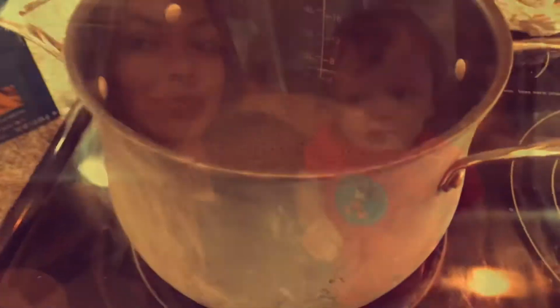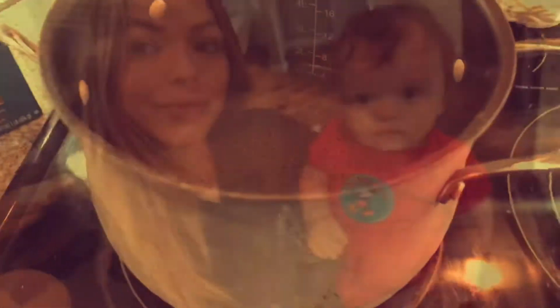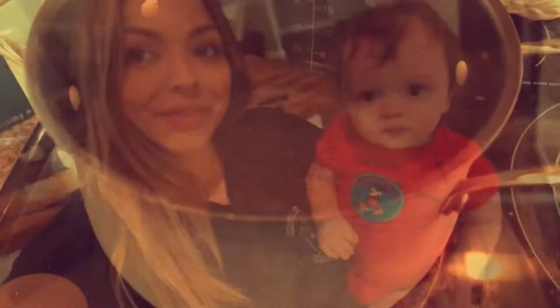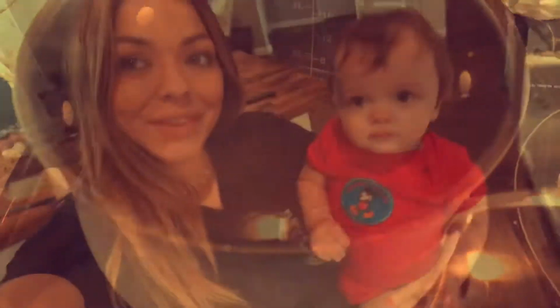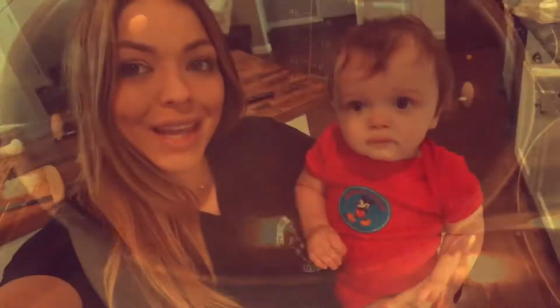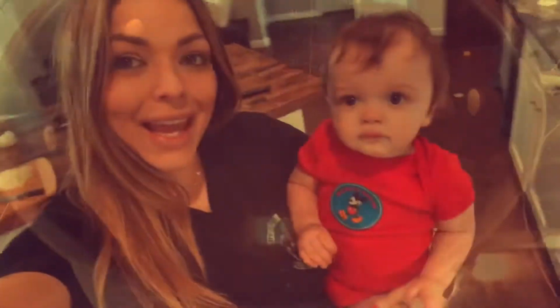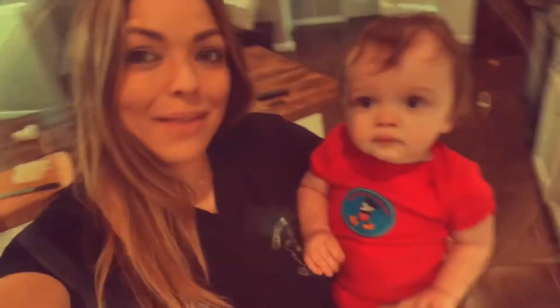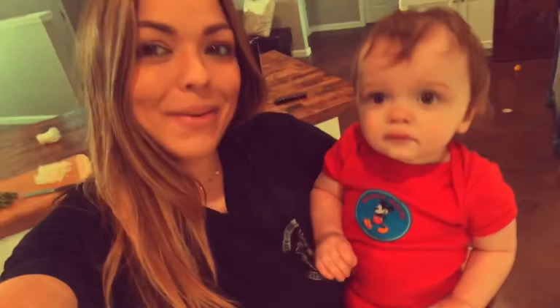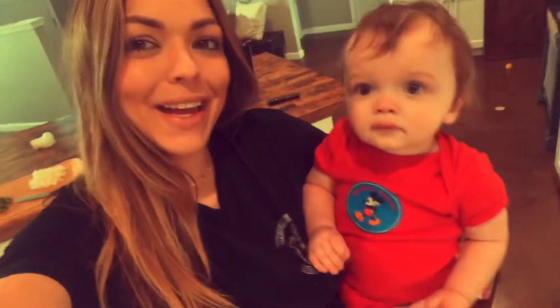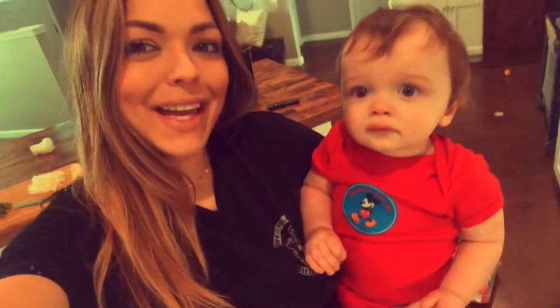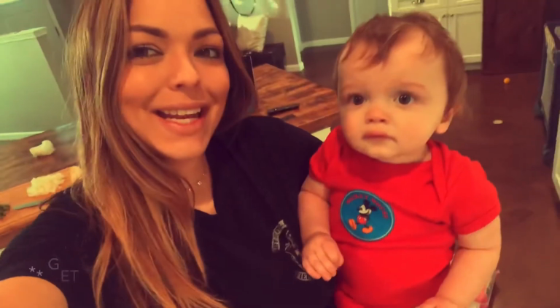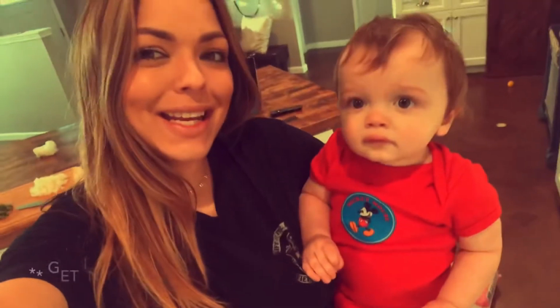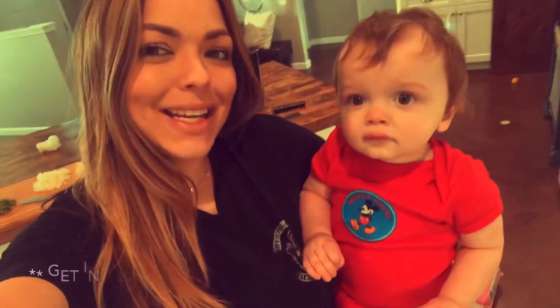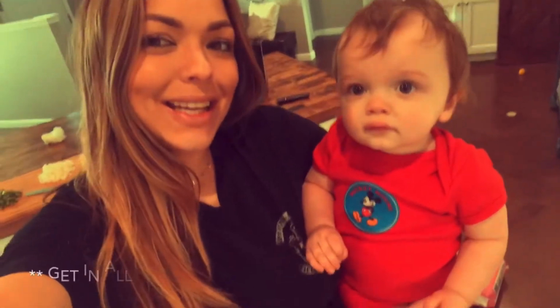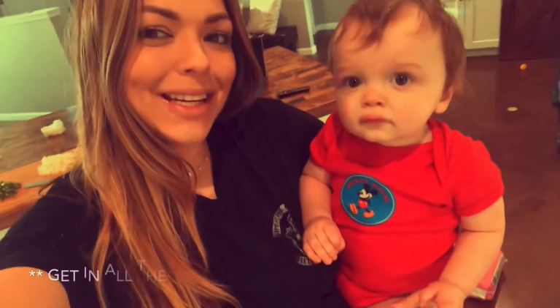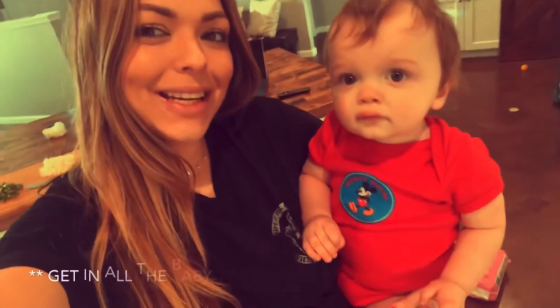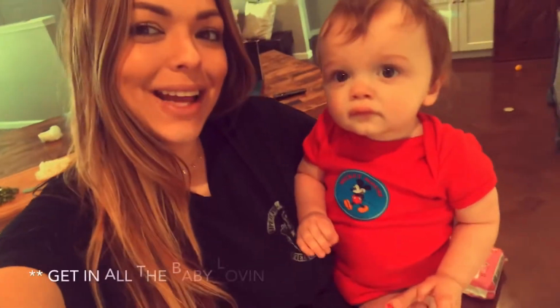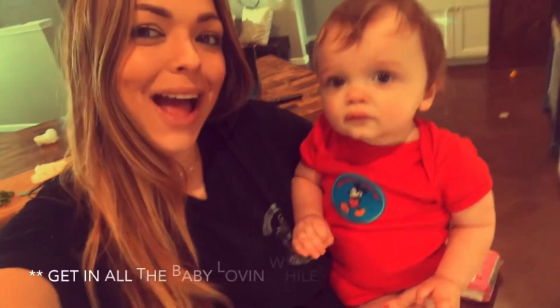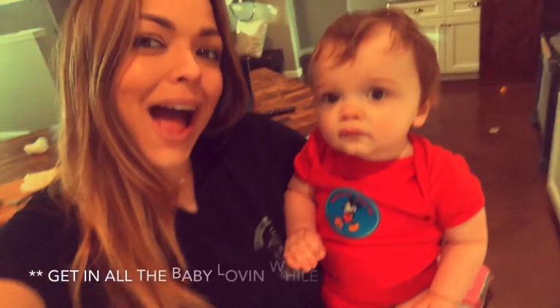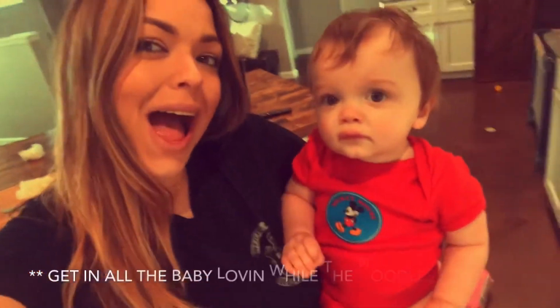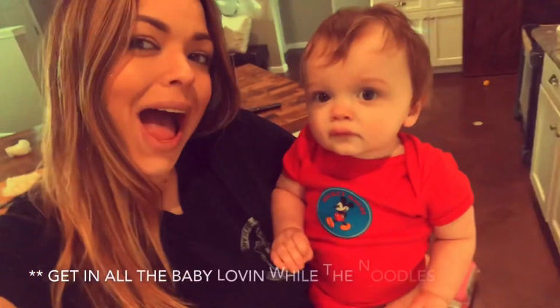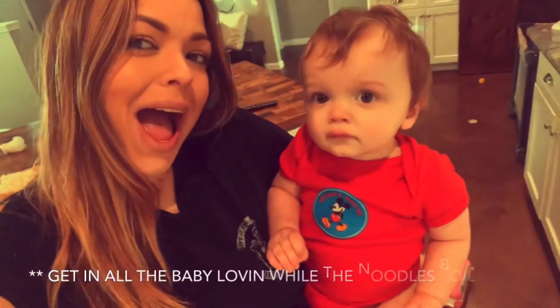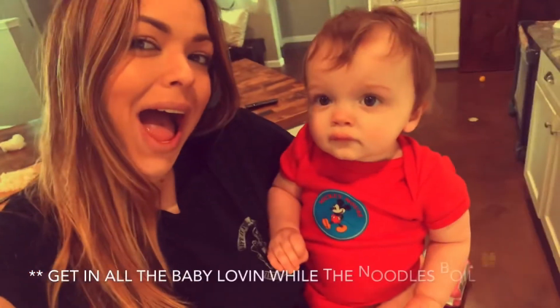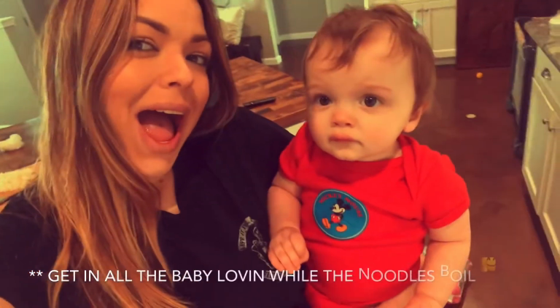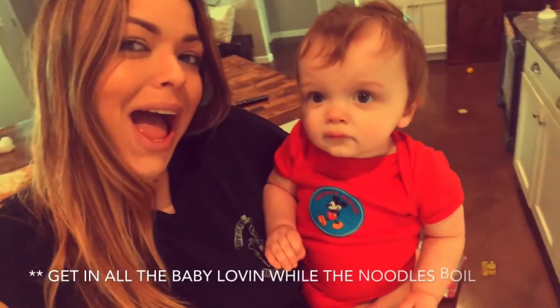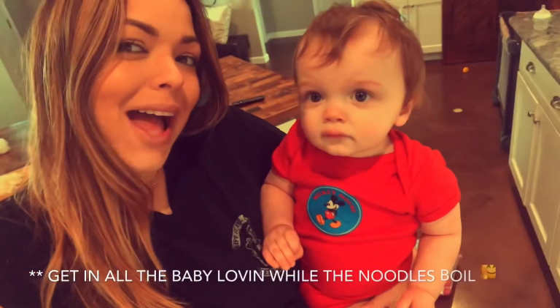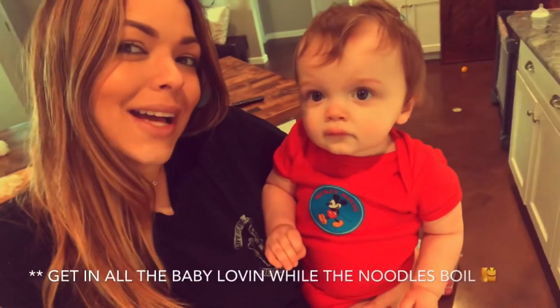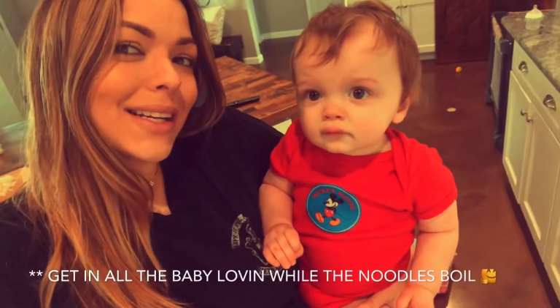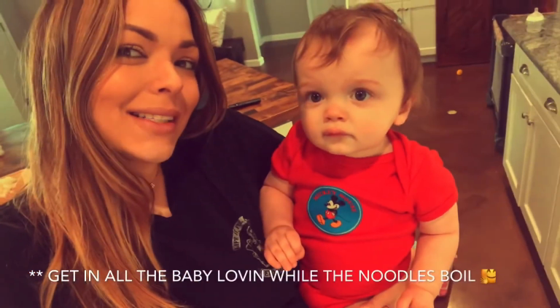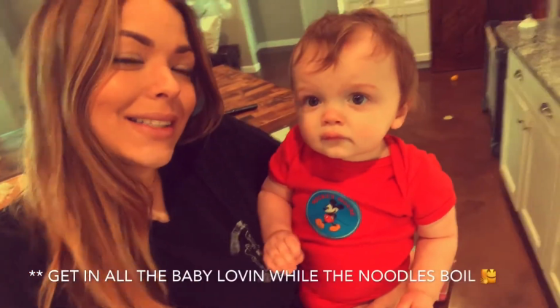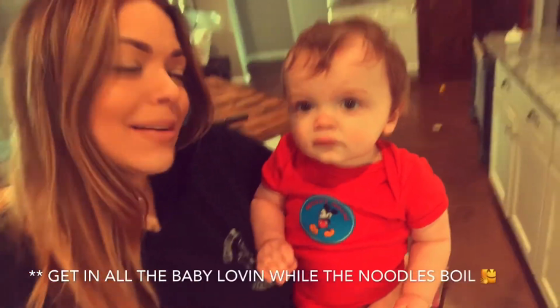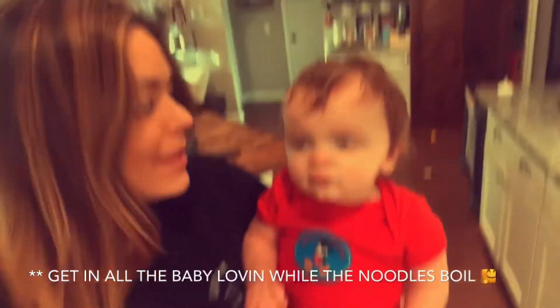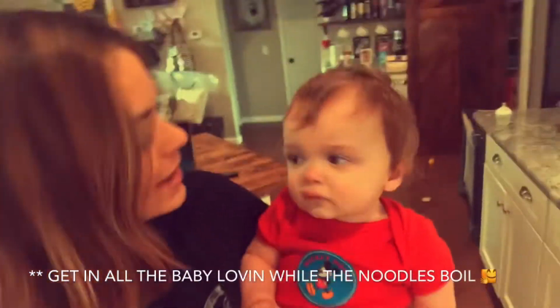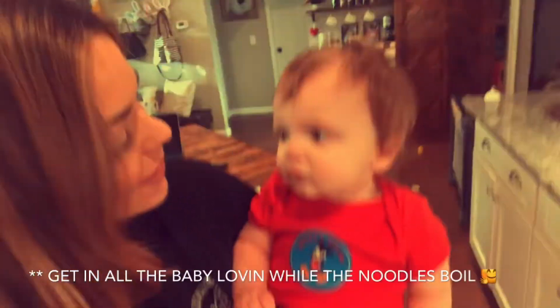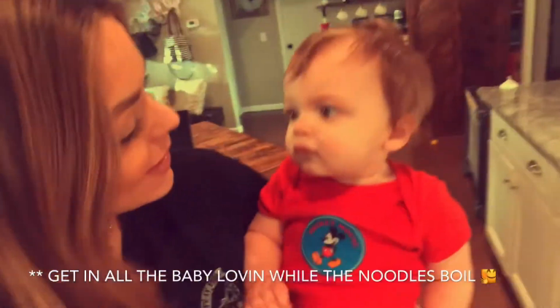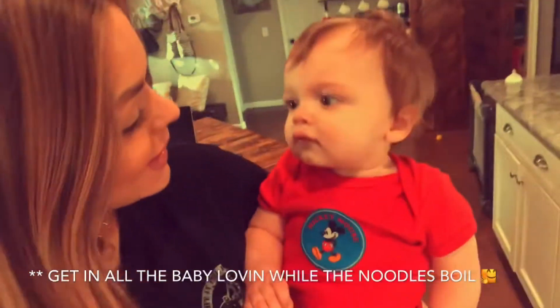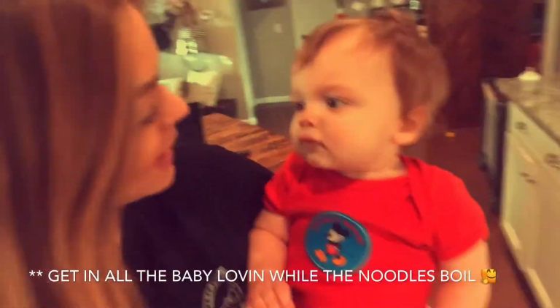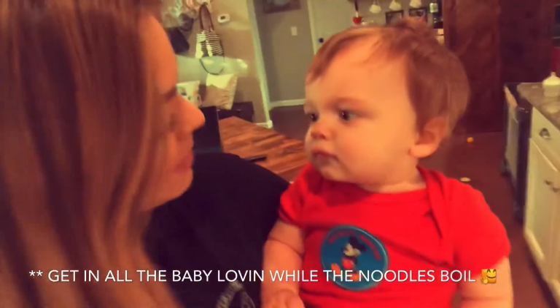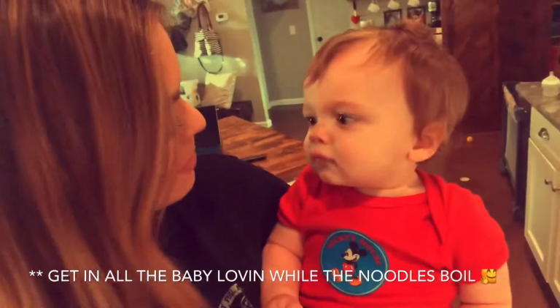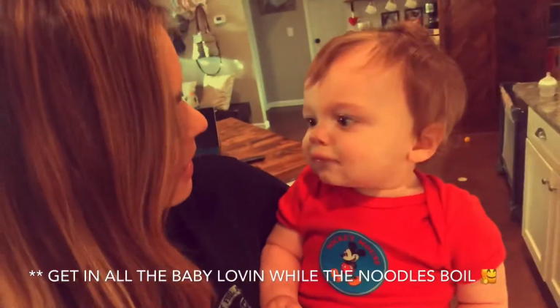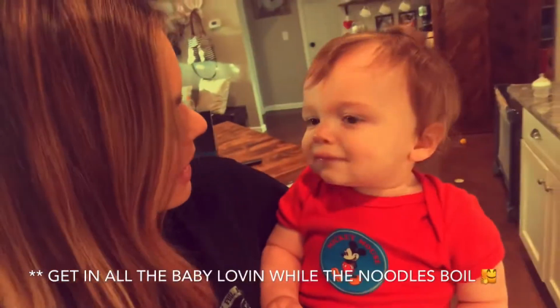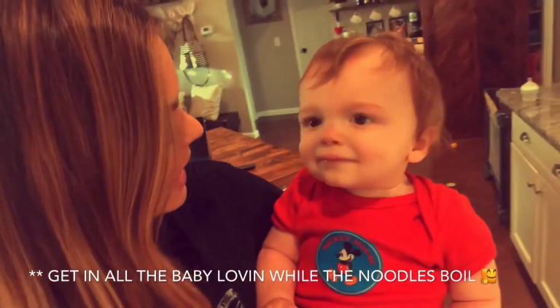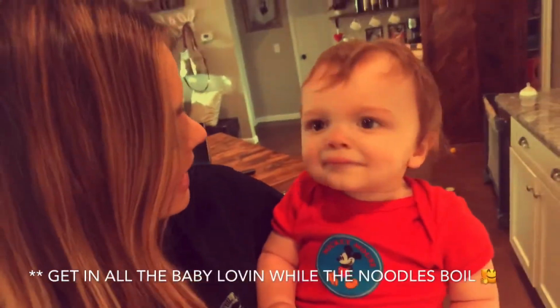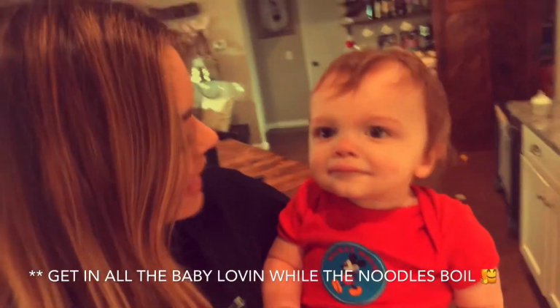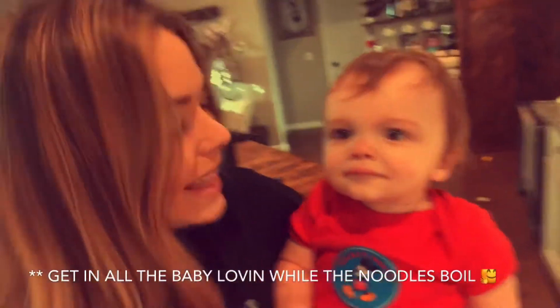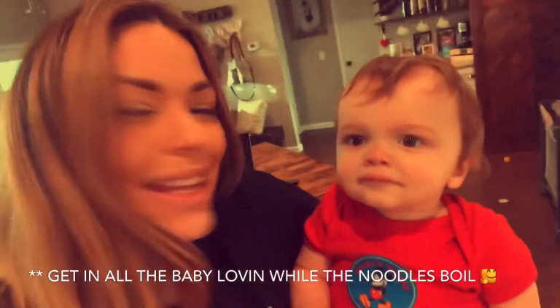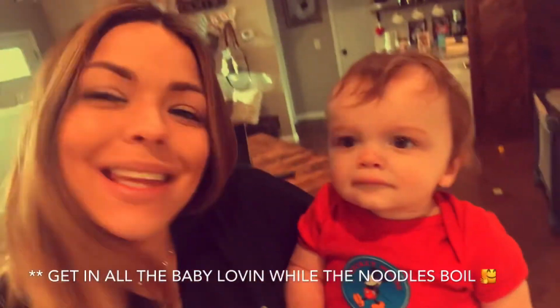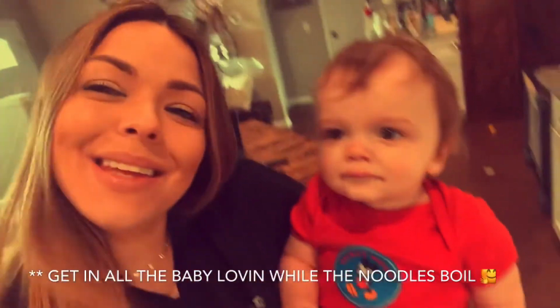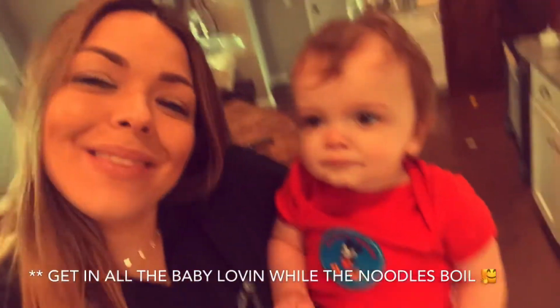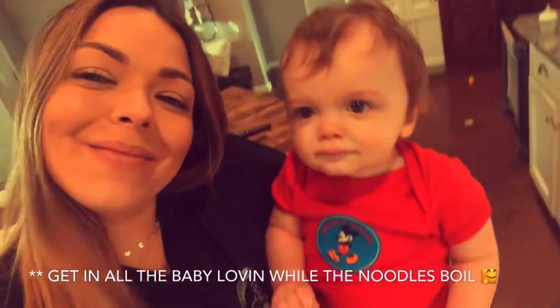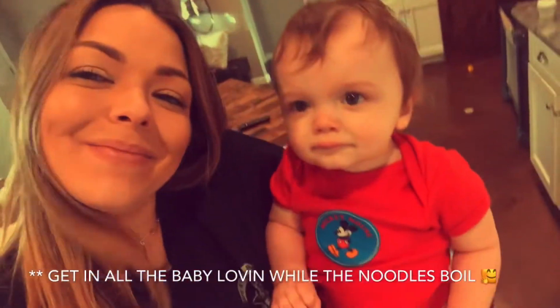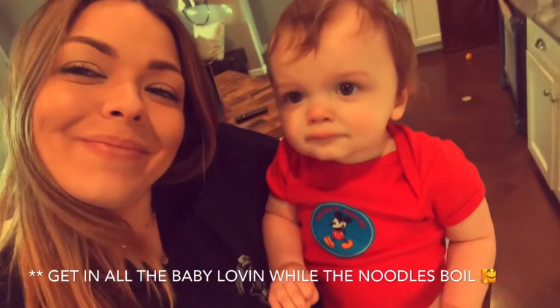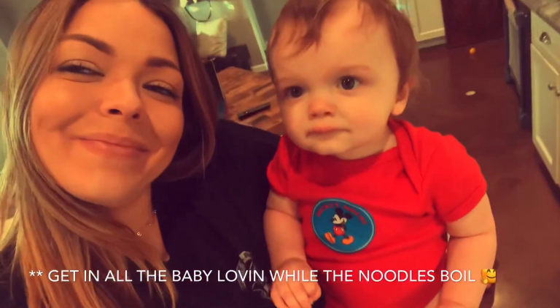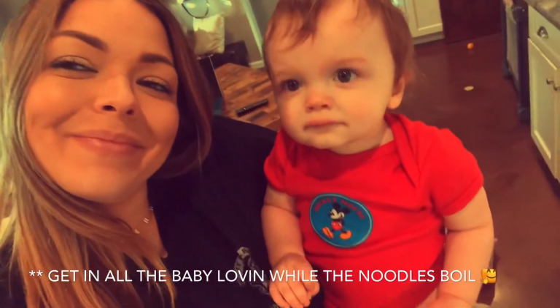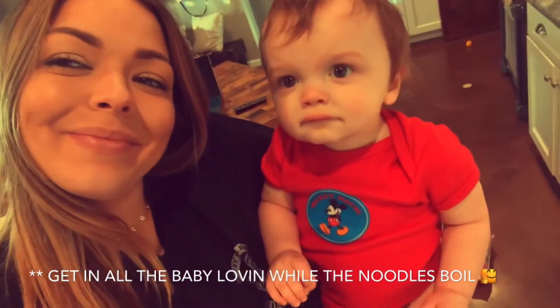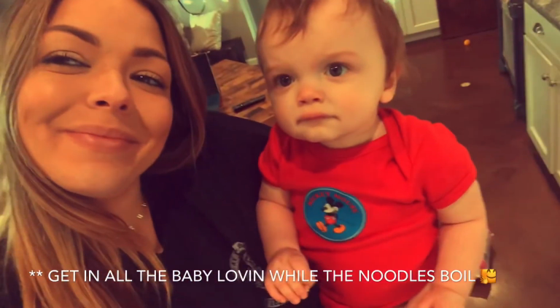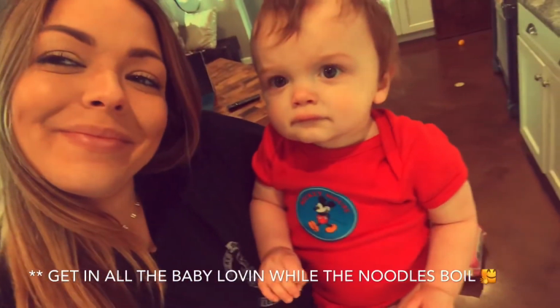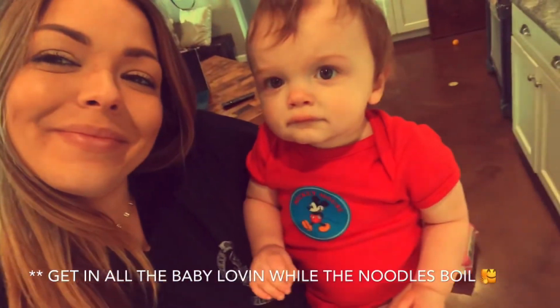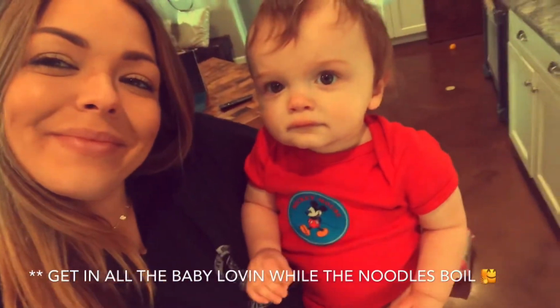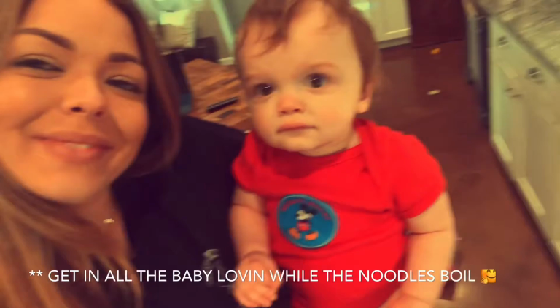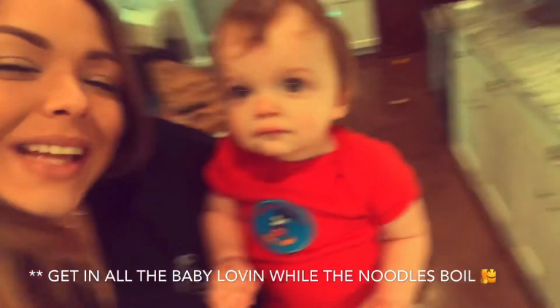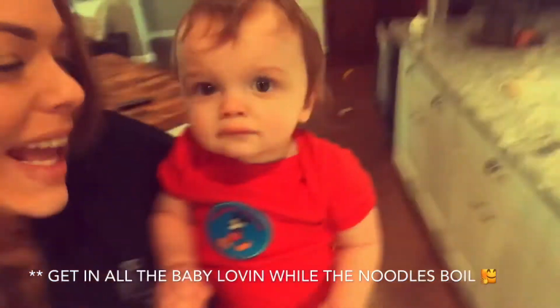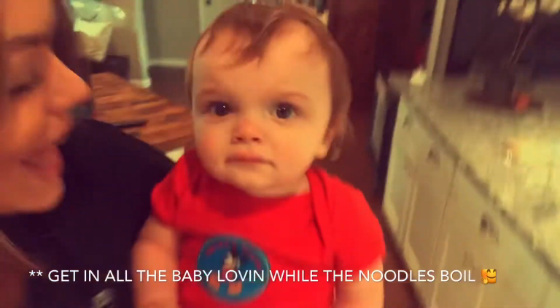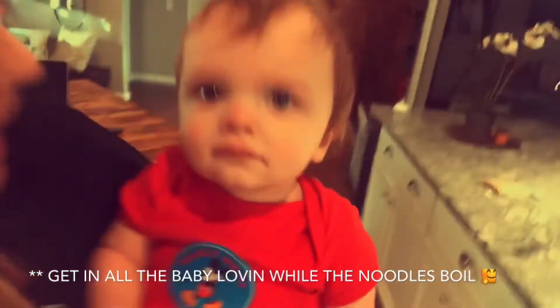I'm going to go cooking there. Hey boys.